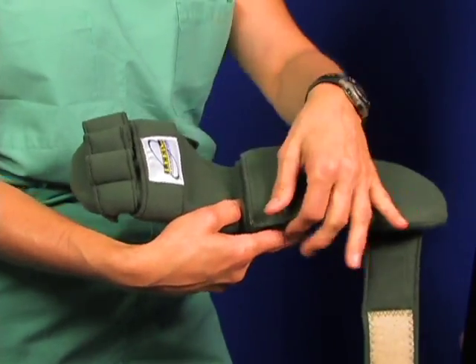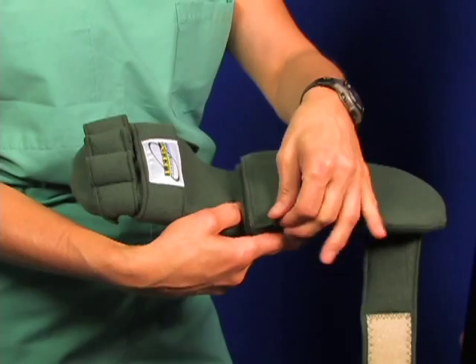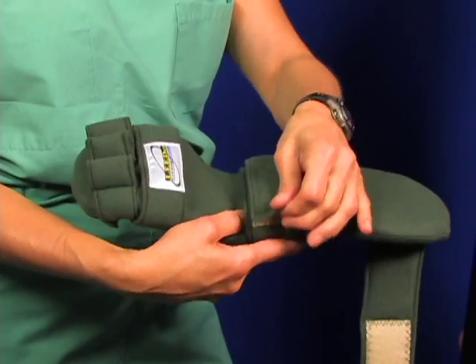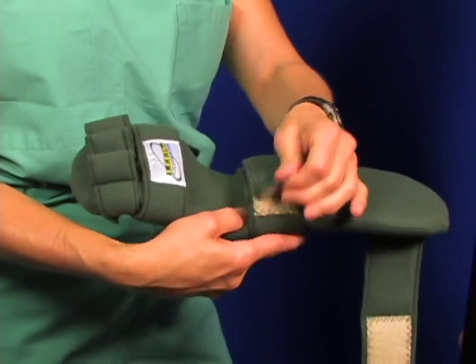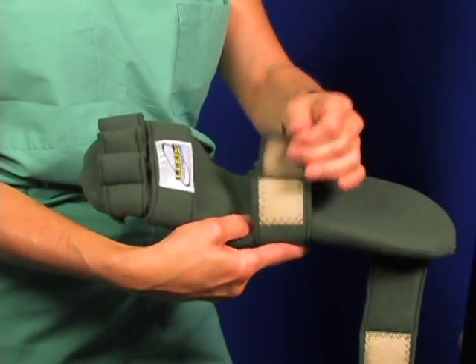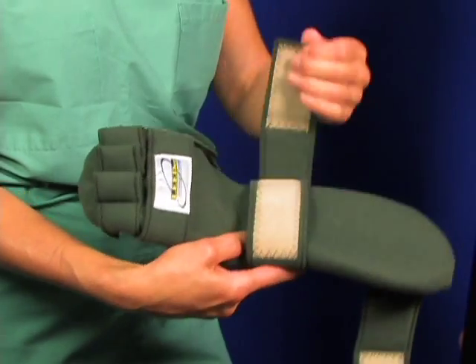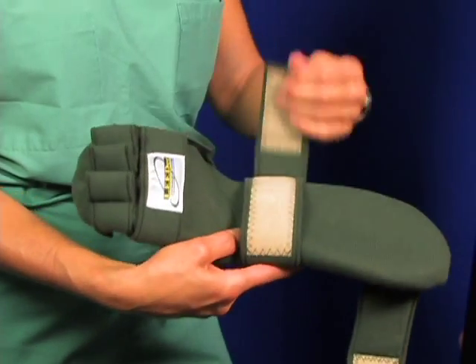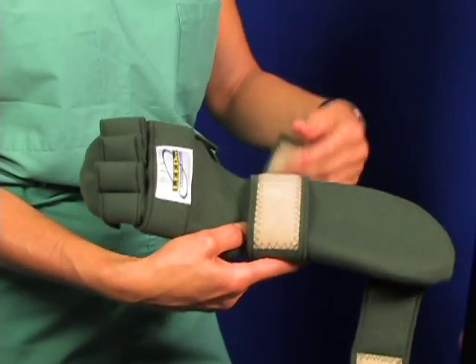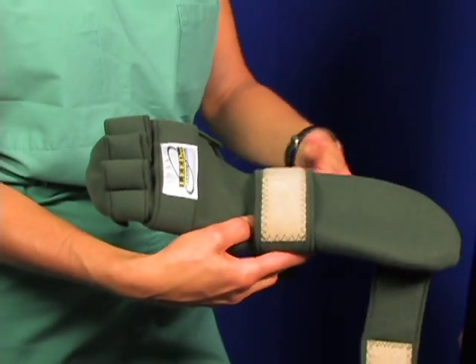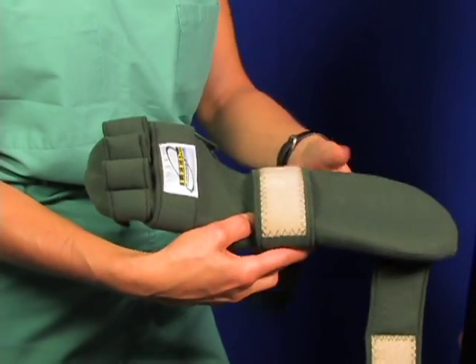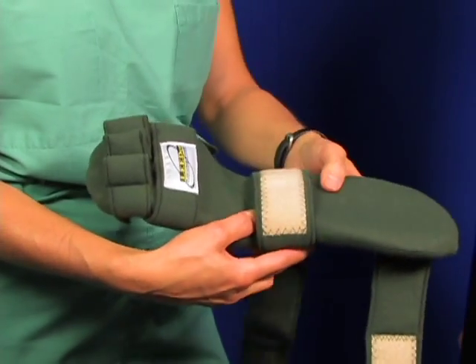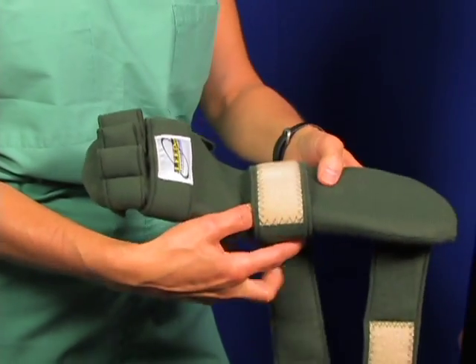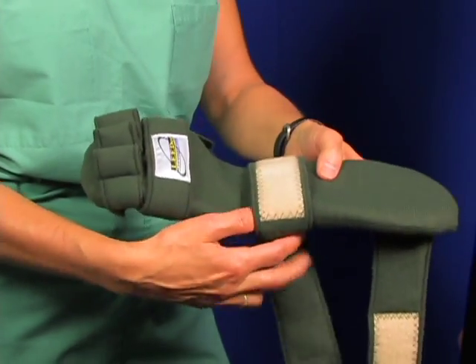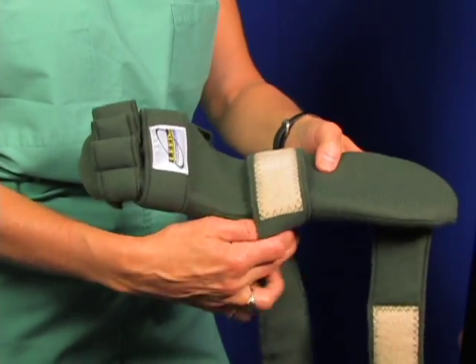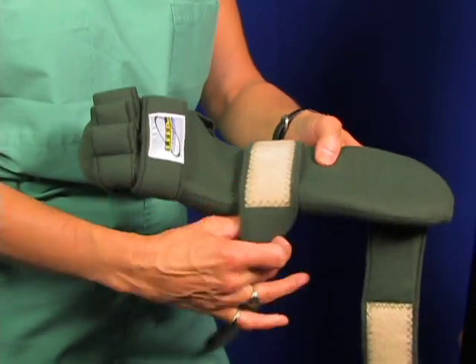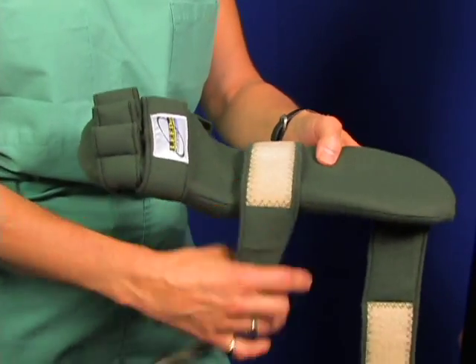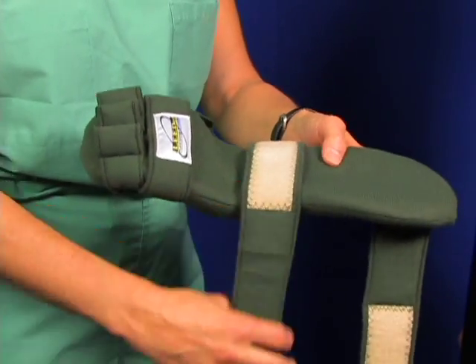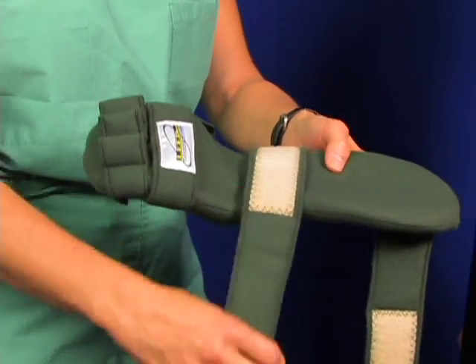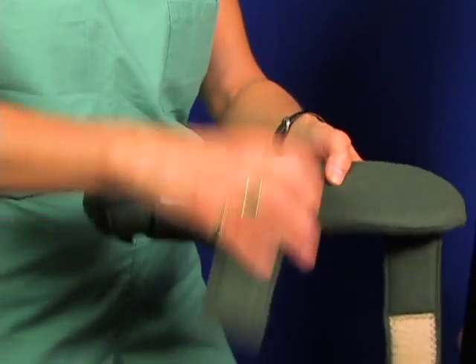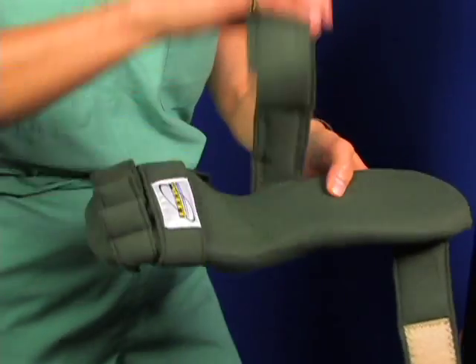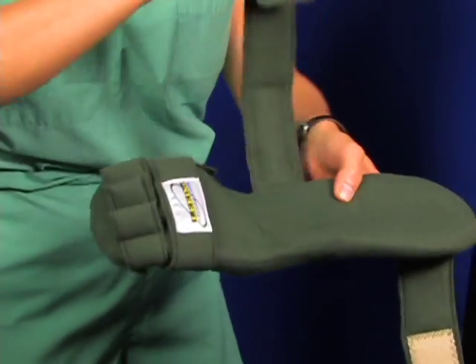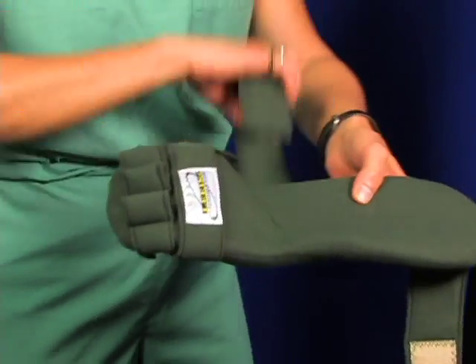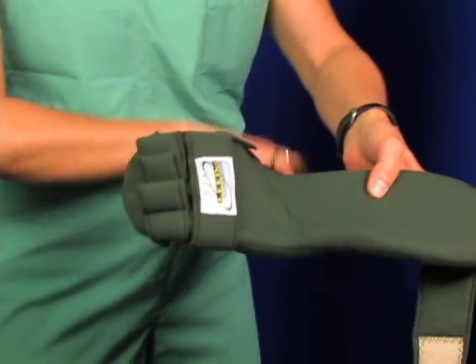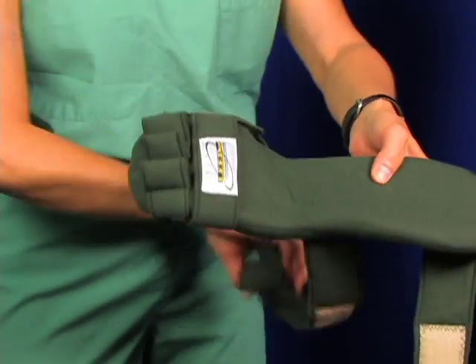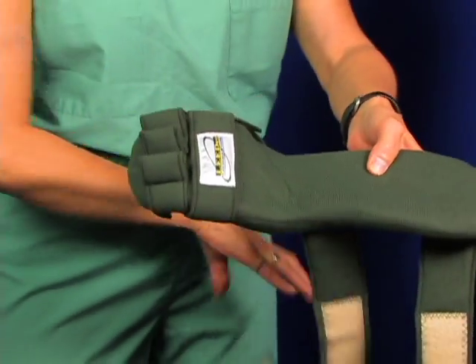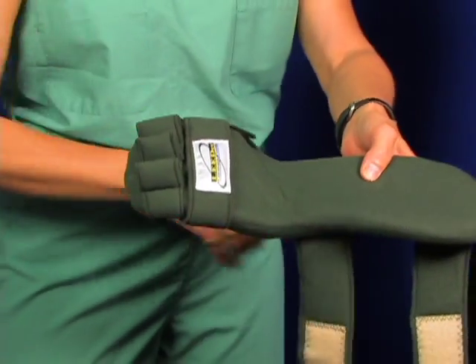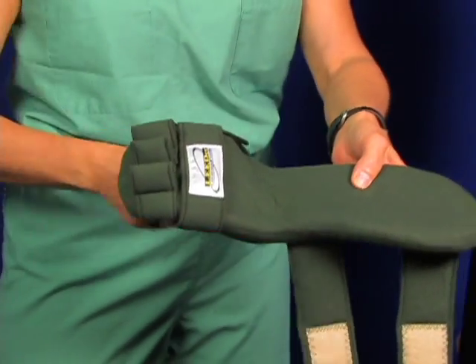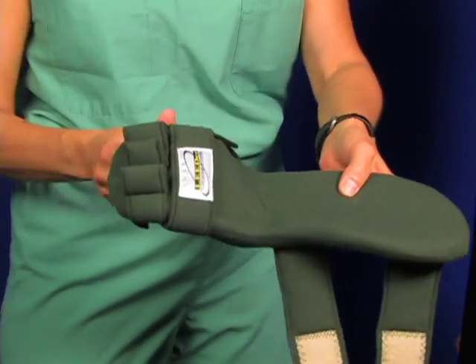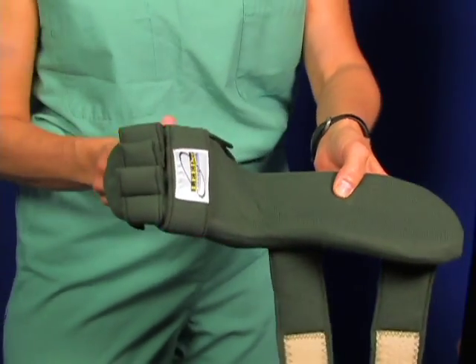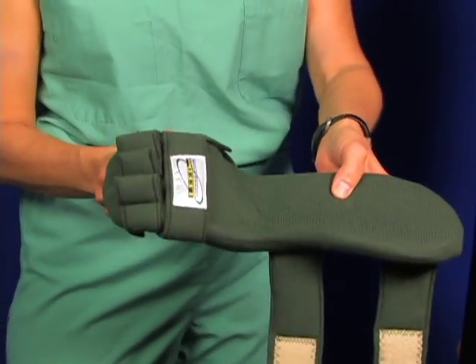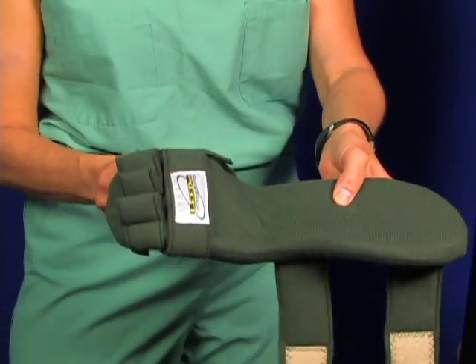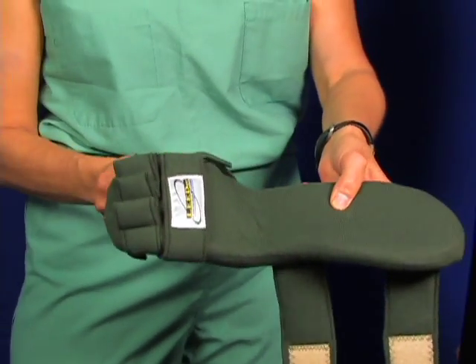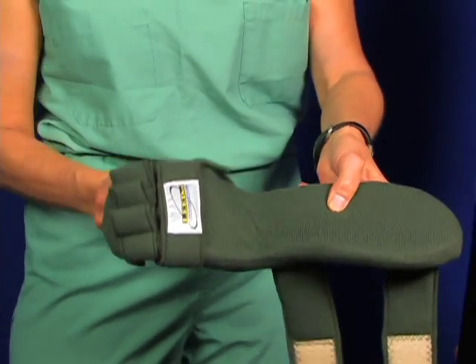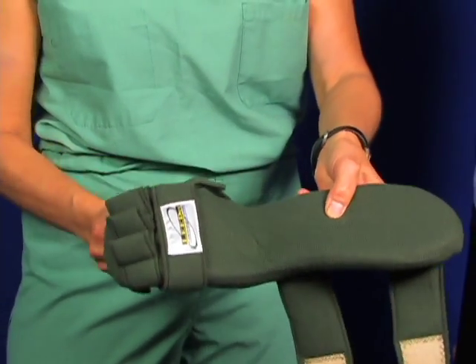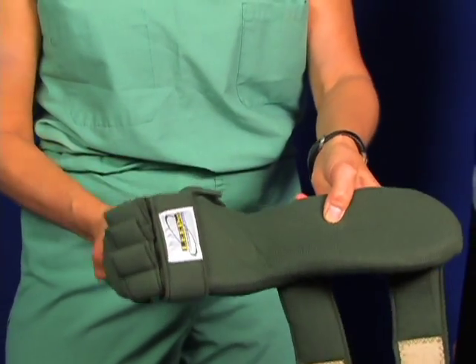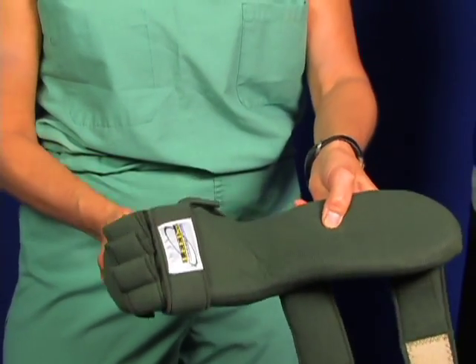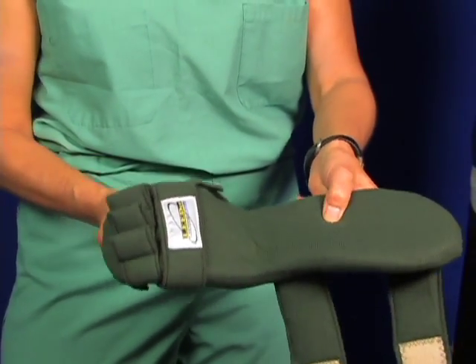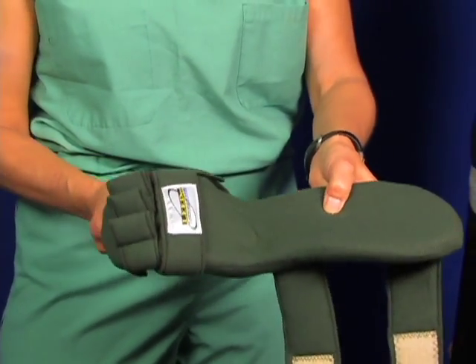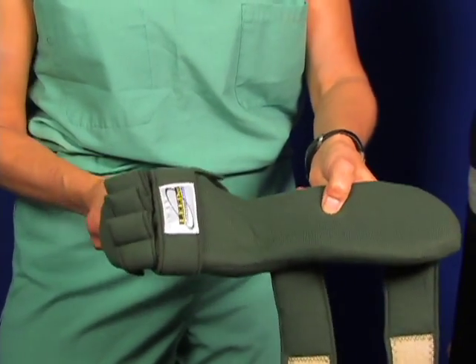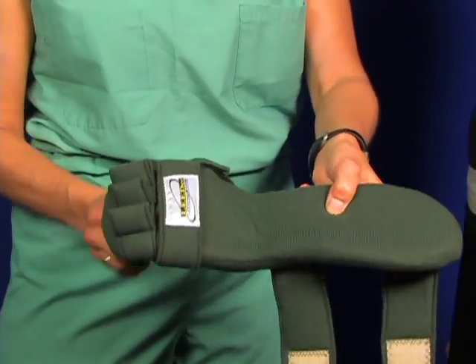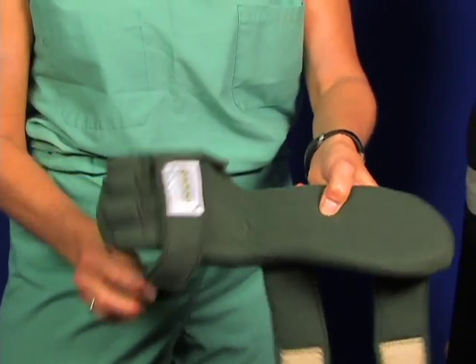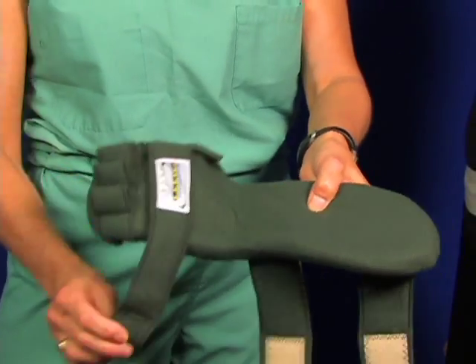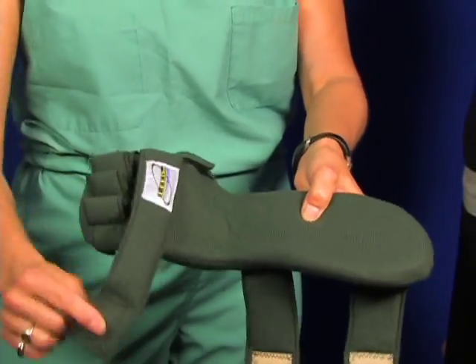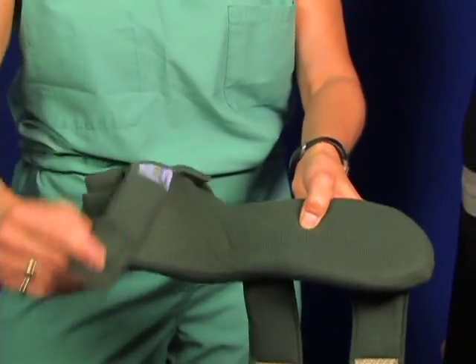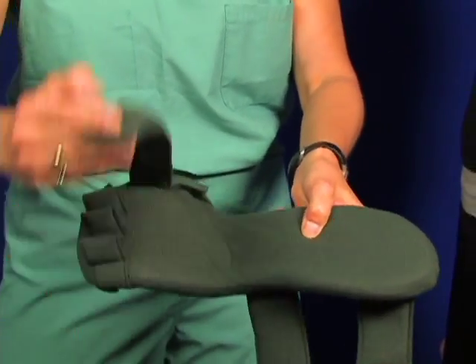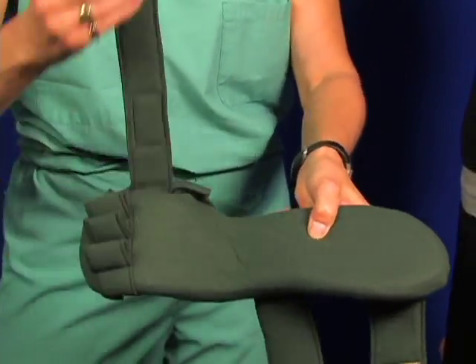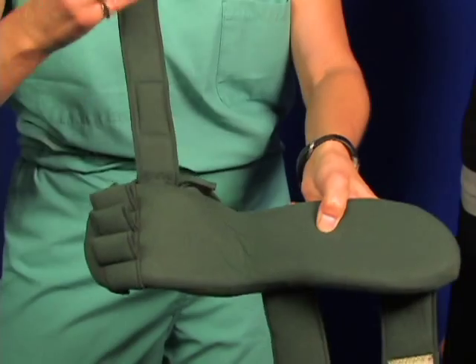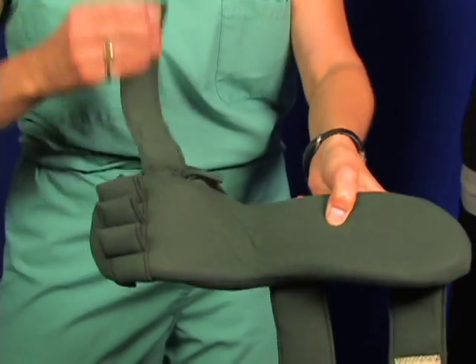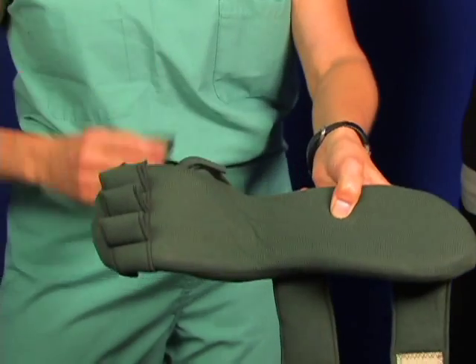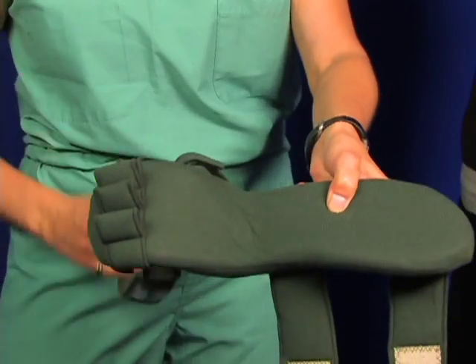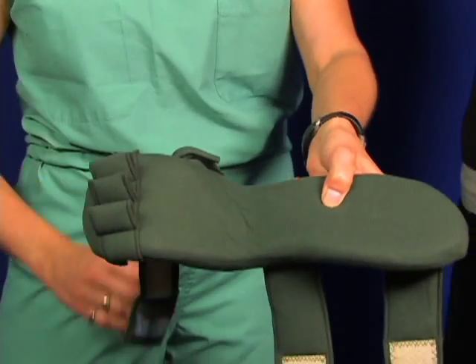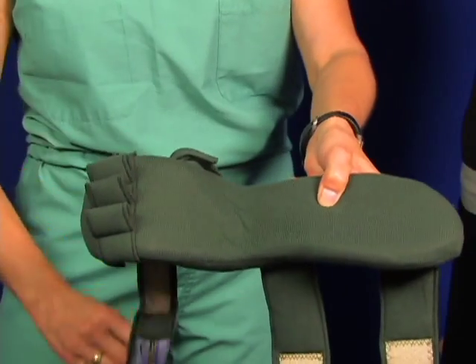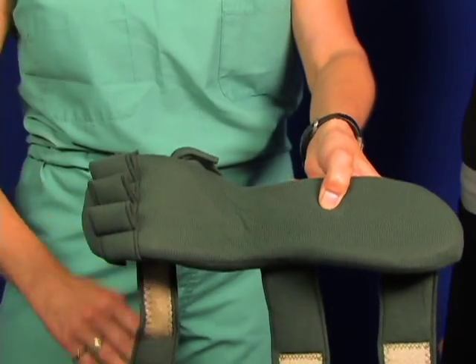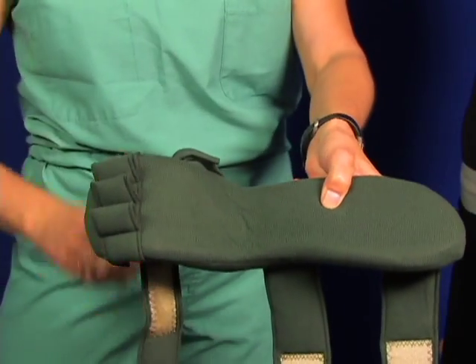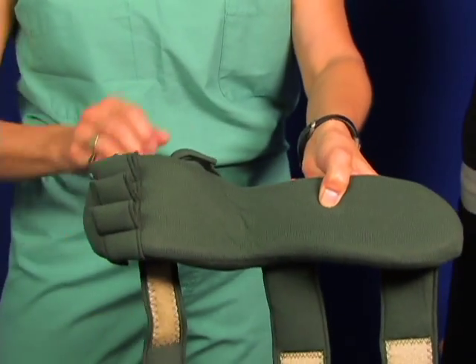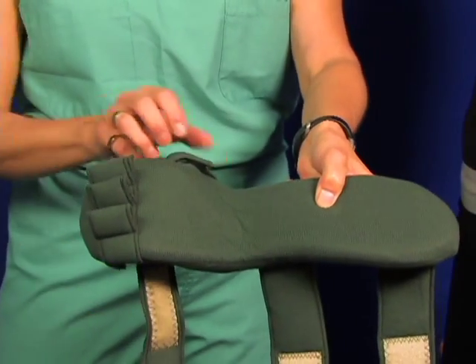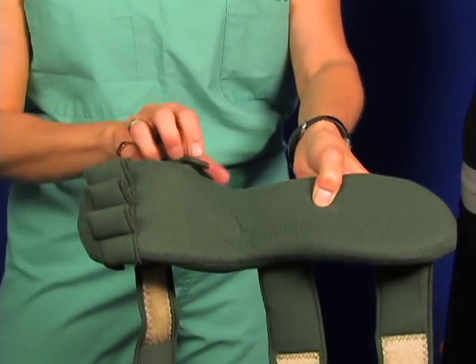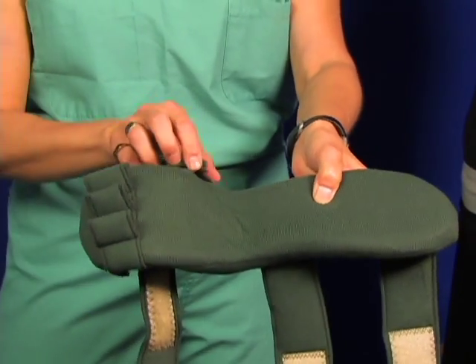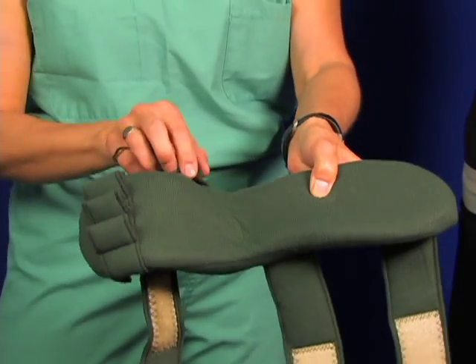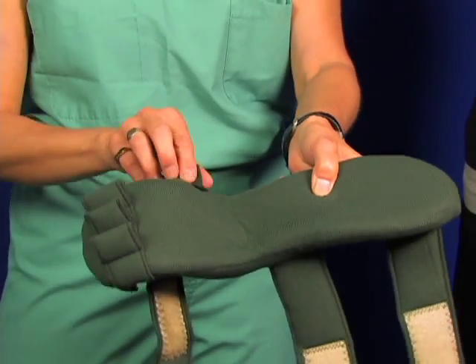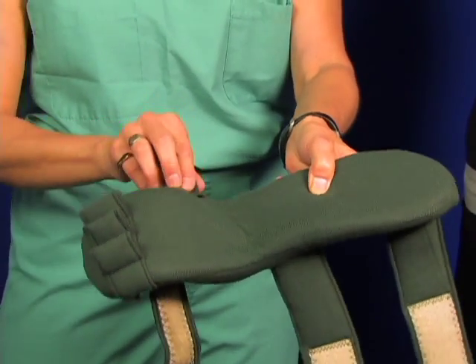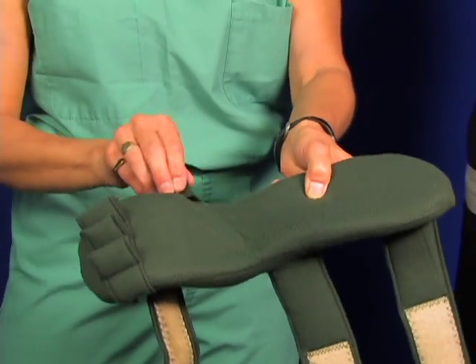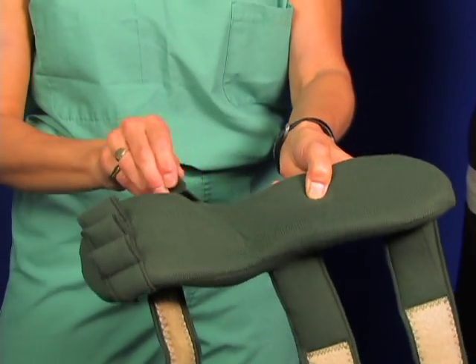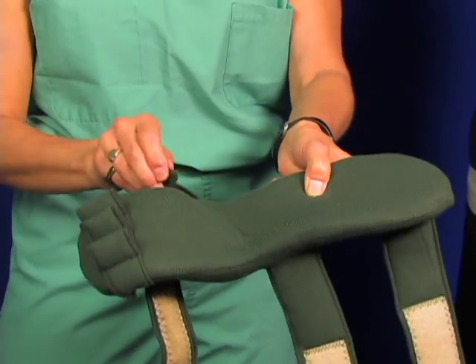To begin application, open up the straps: the forearm strap, the wrist strap, then the finger strap.